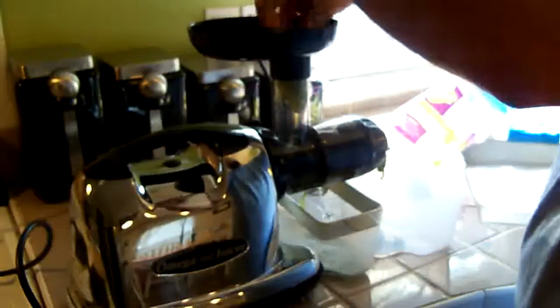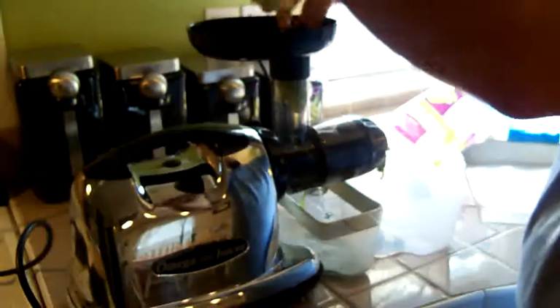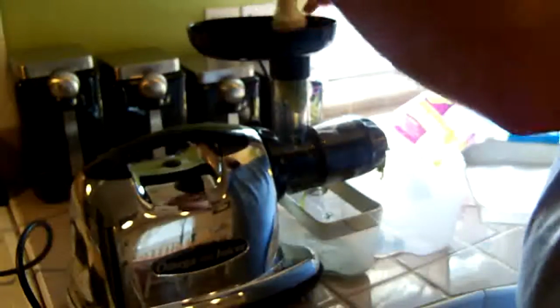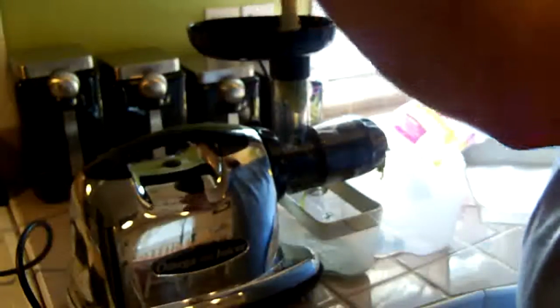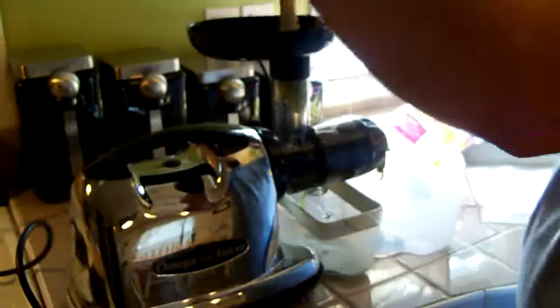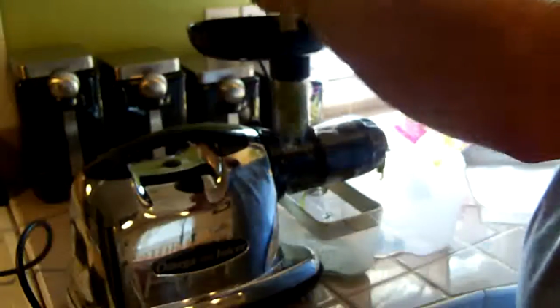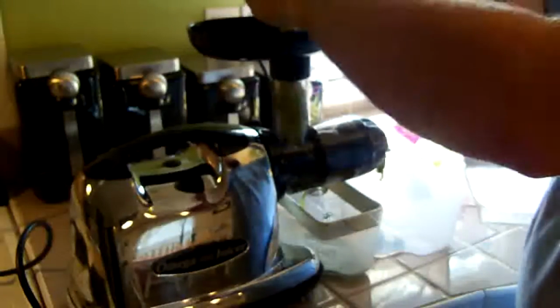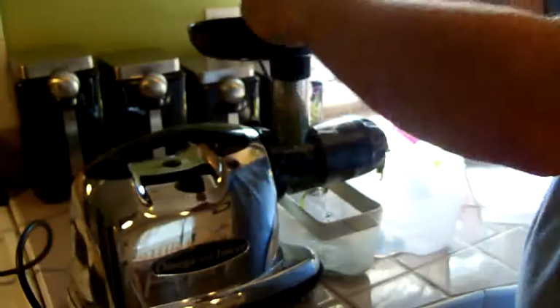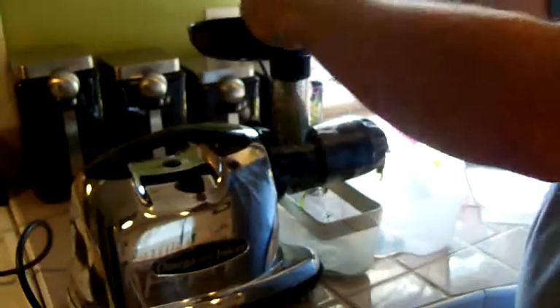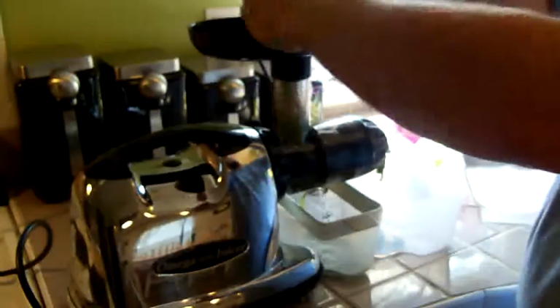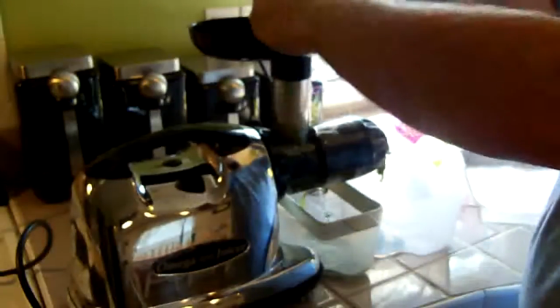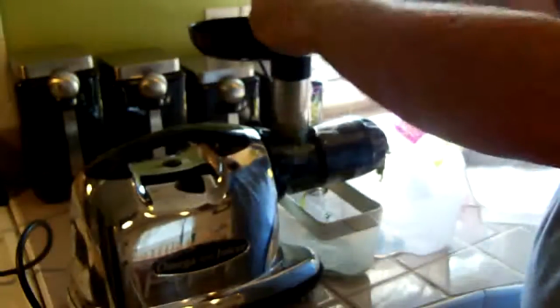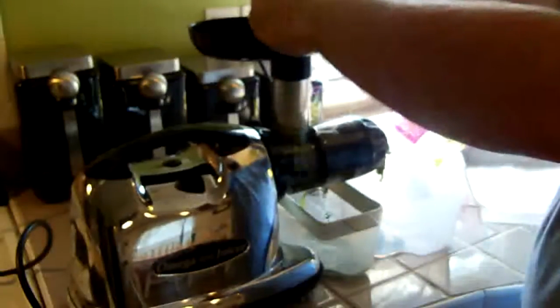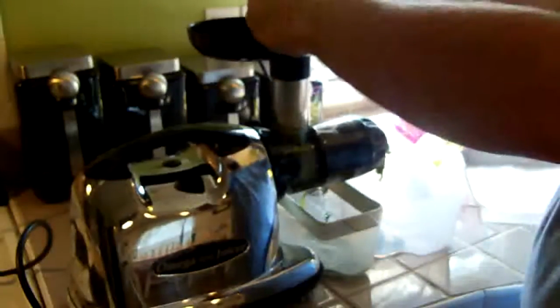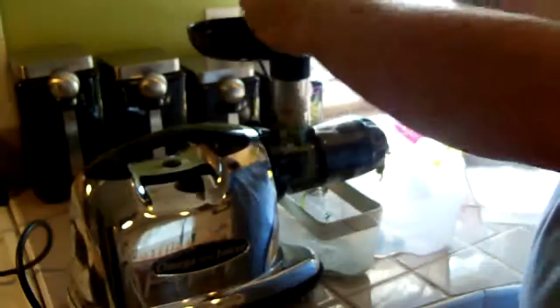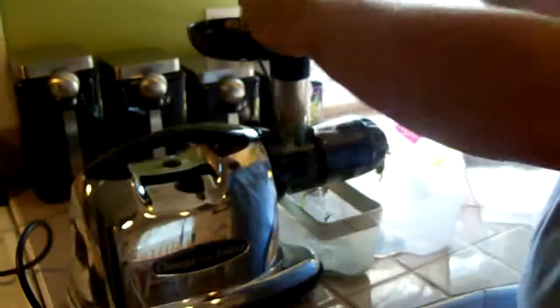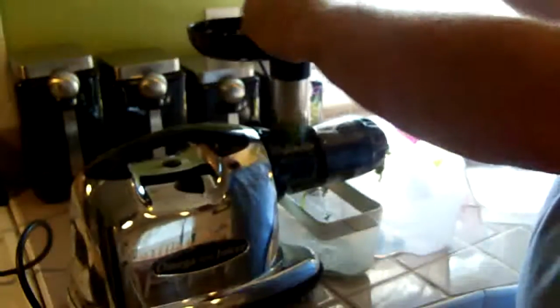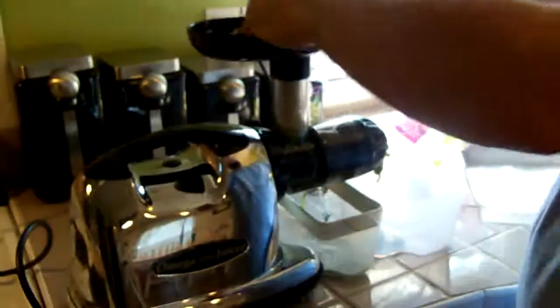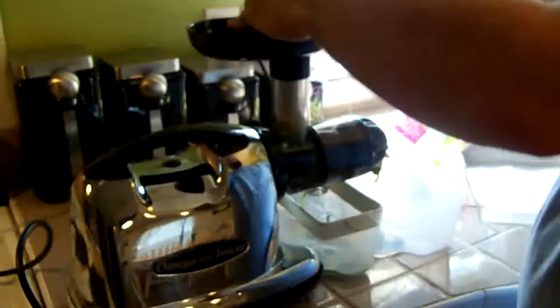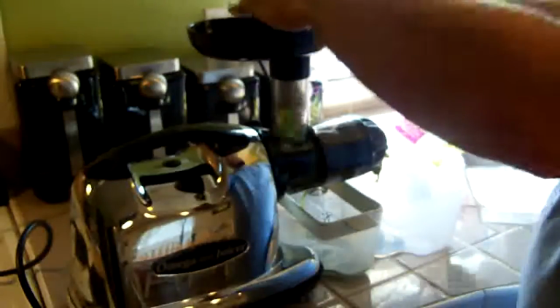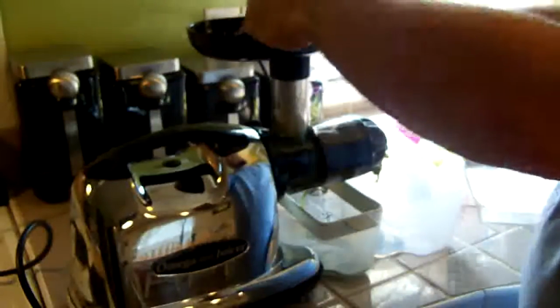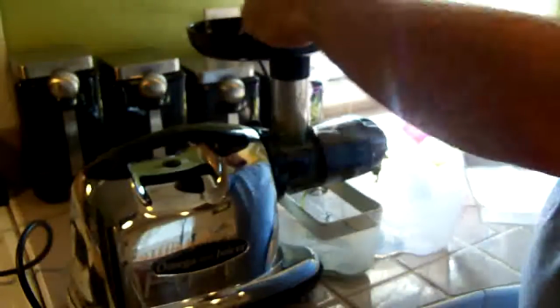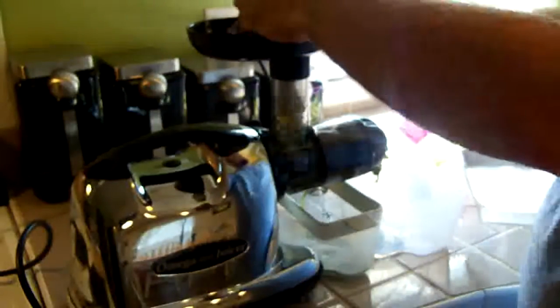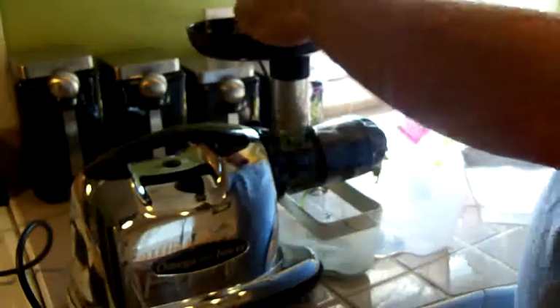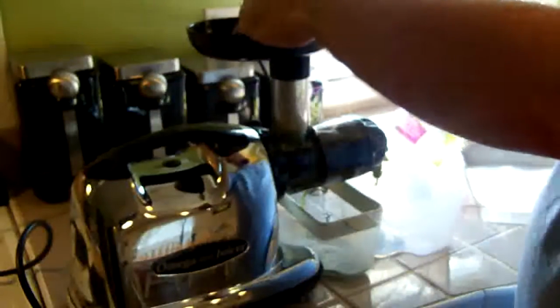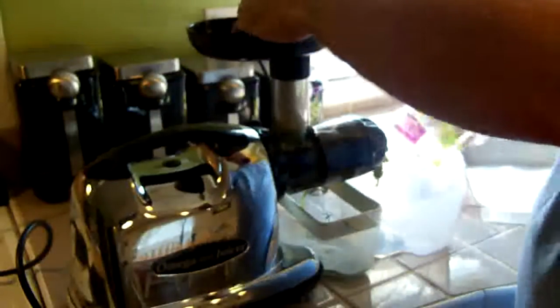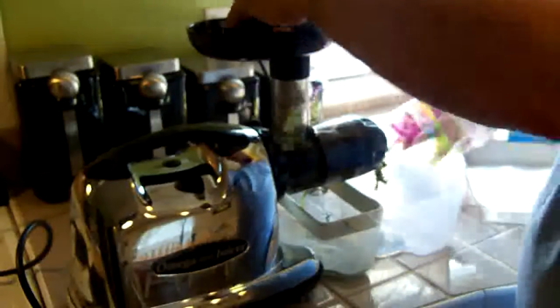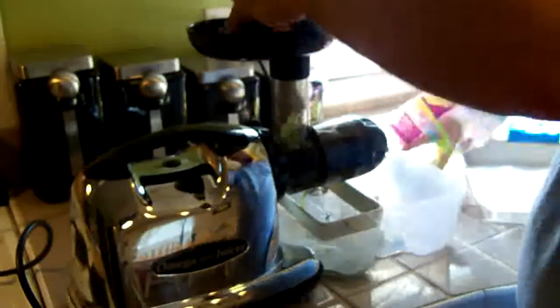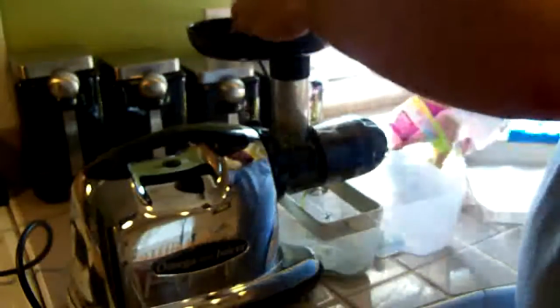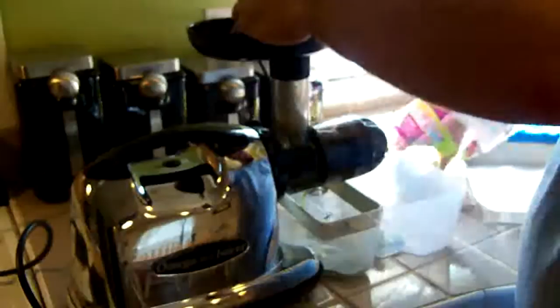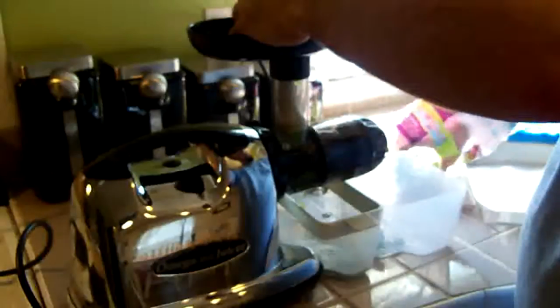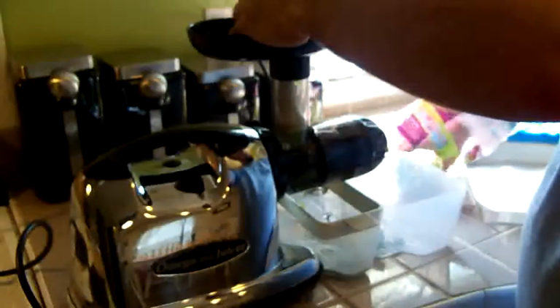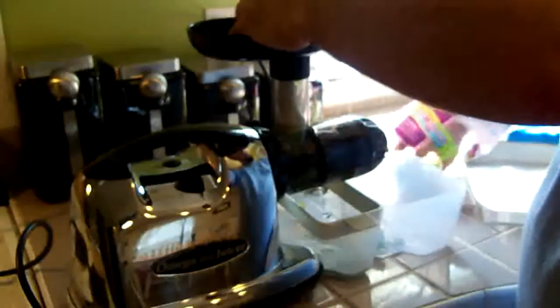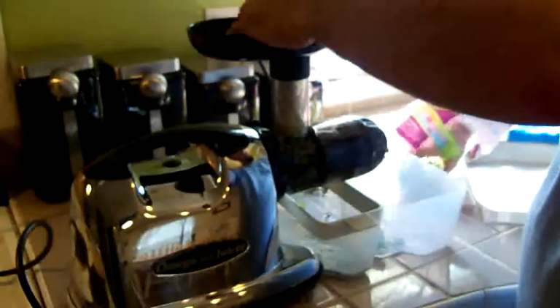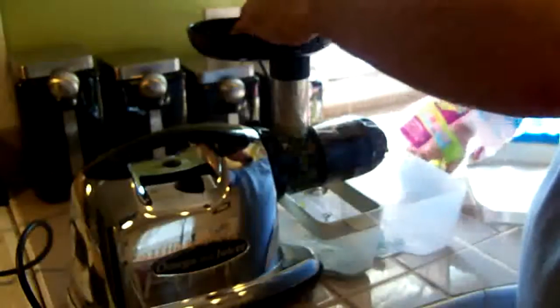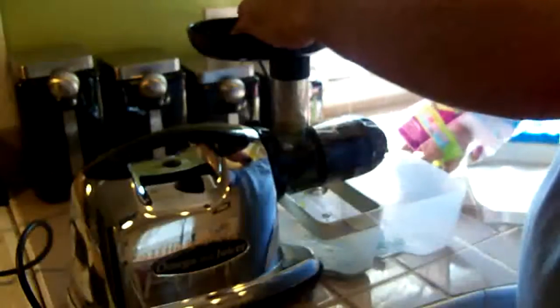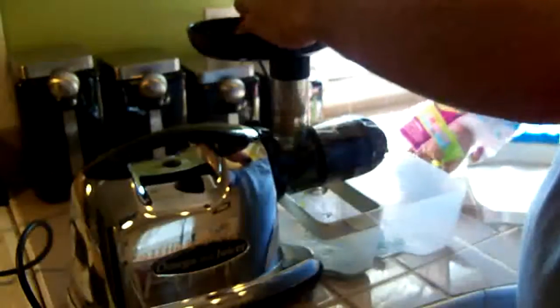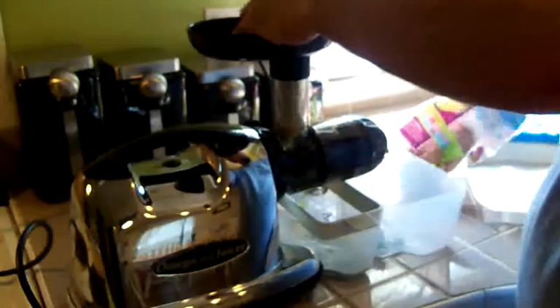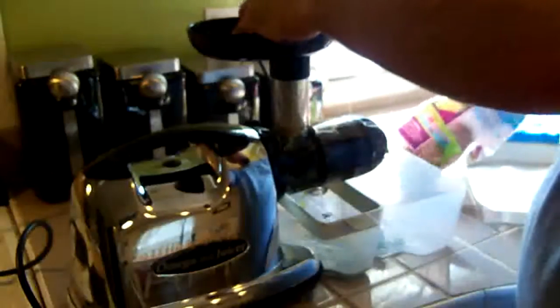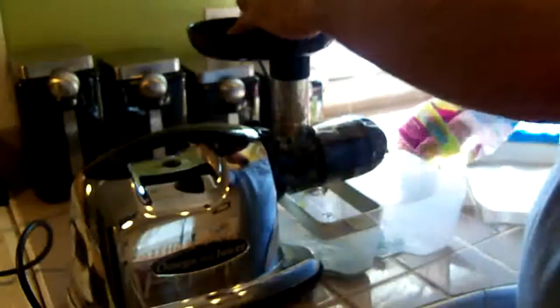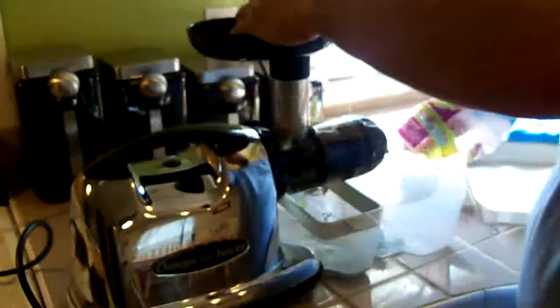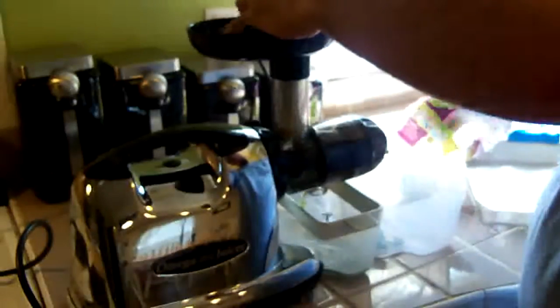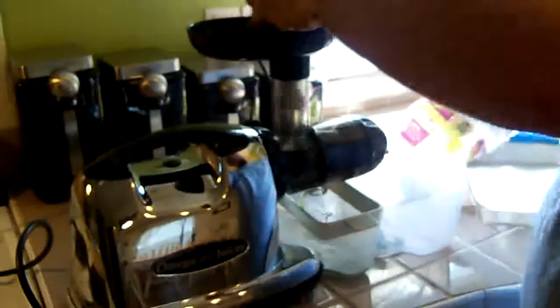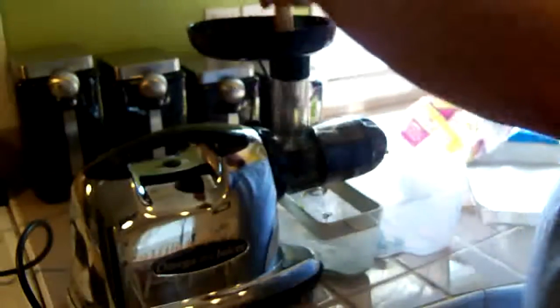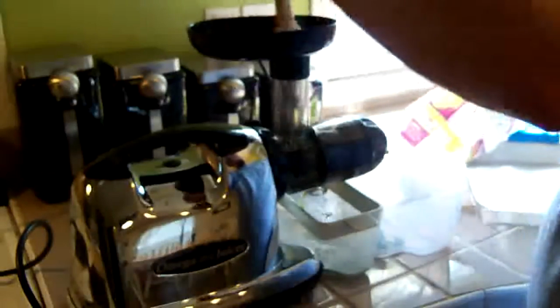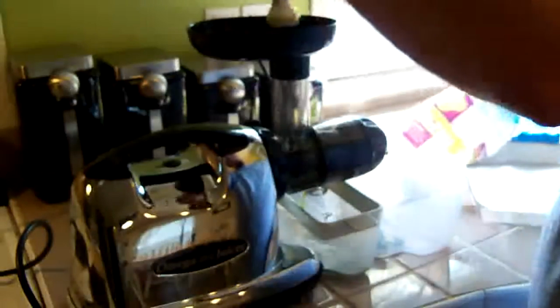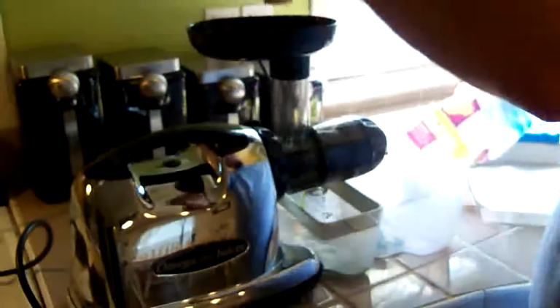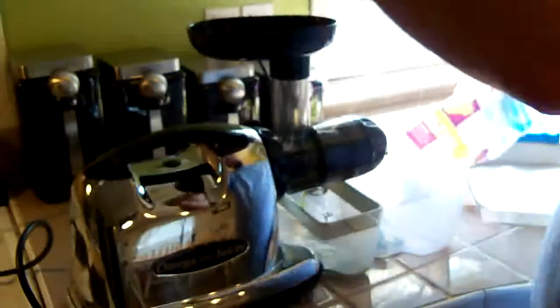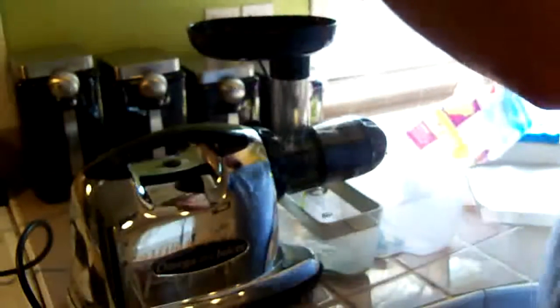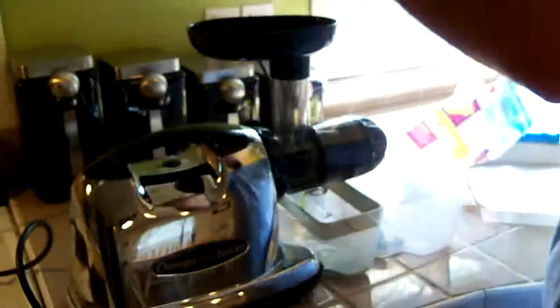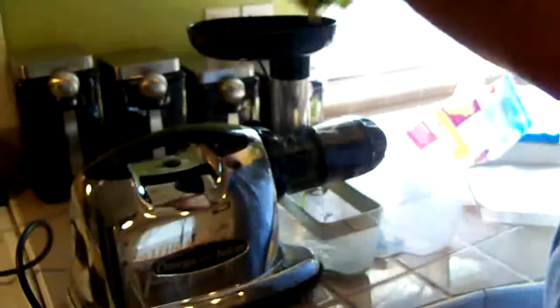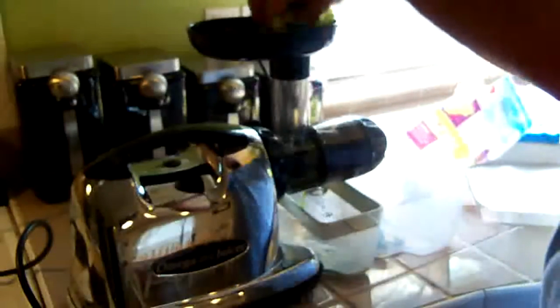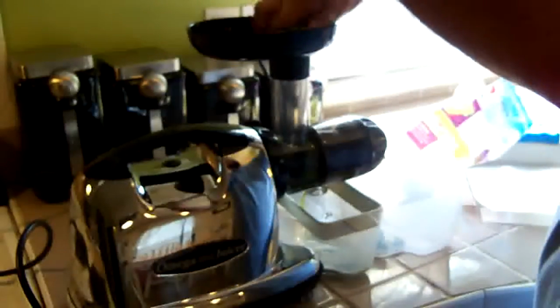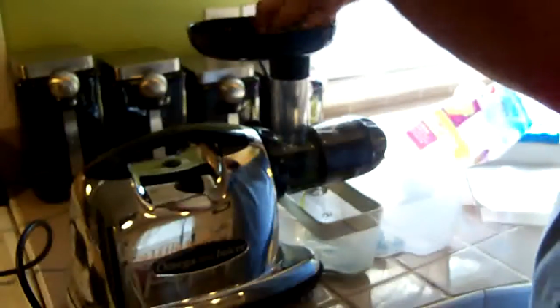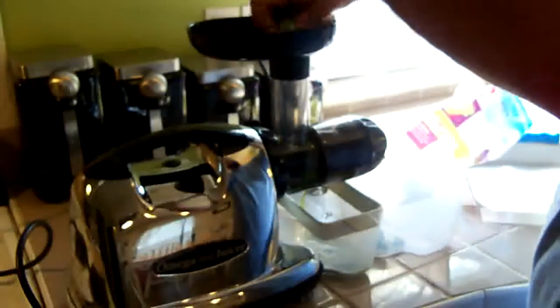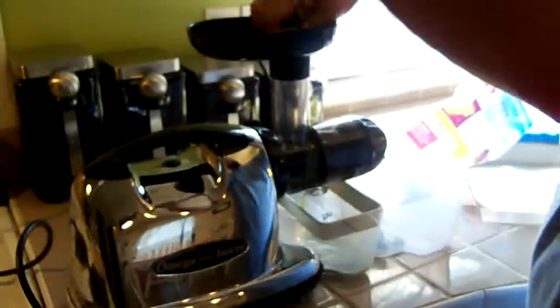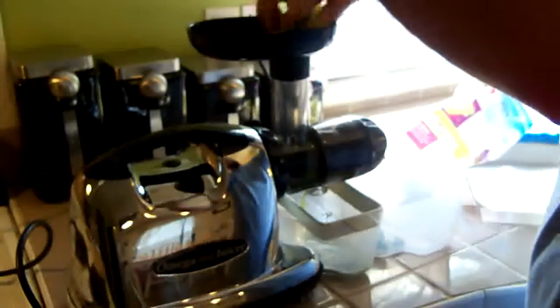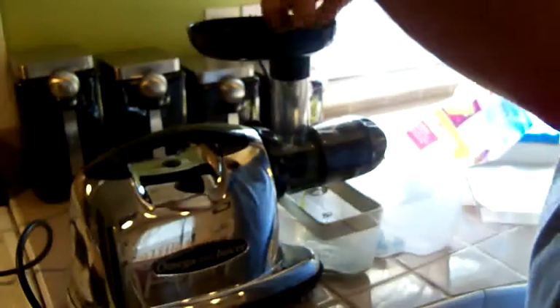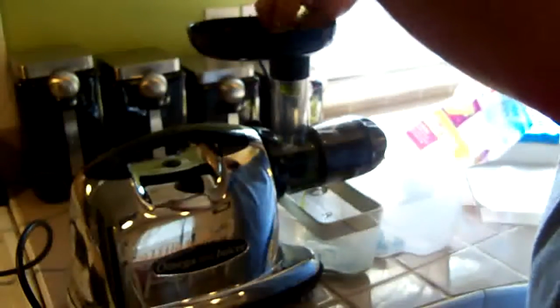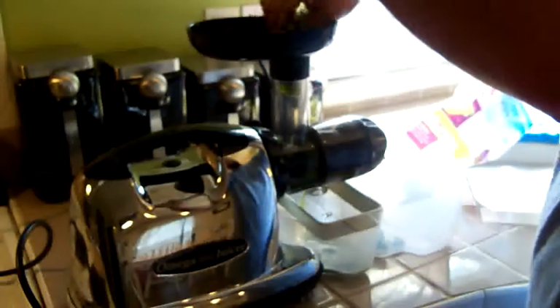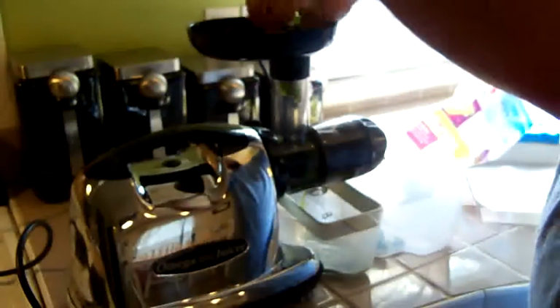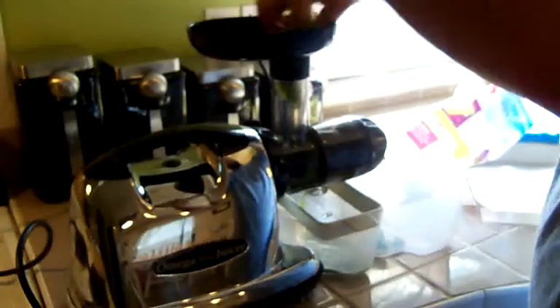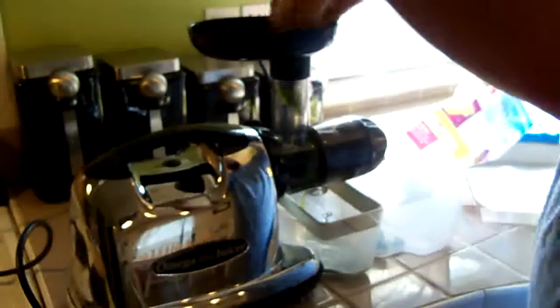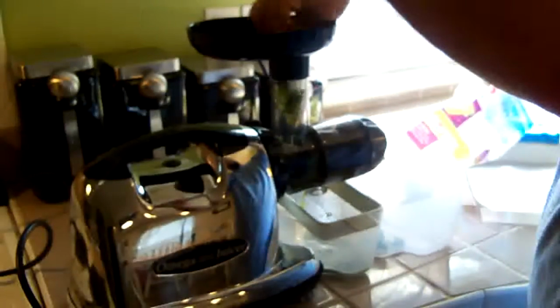This juicer also does celery very well. With my Champion juicer, I always had a really hard time doing celery with it.